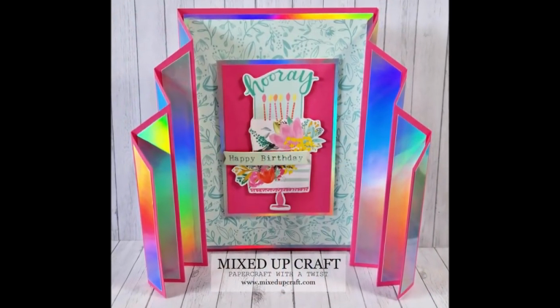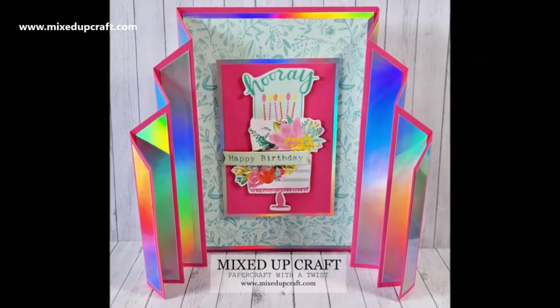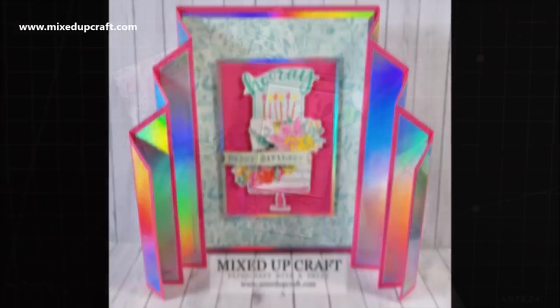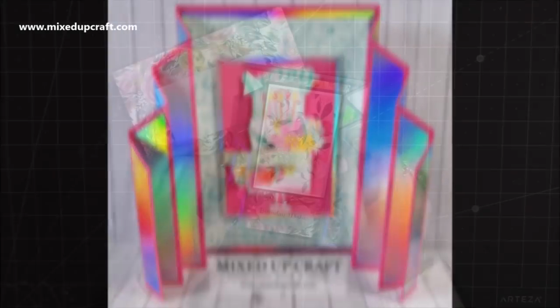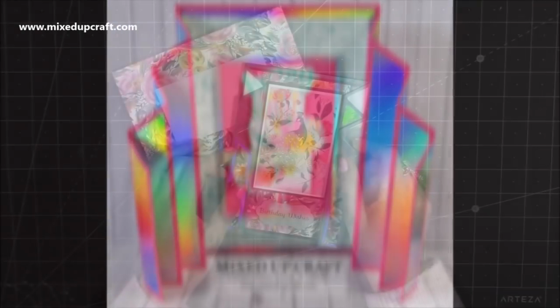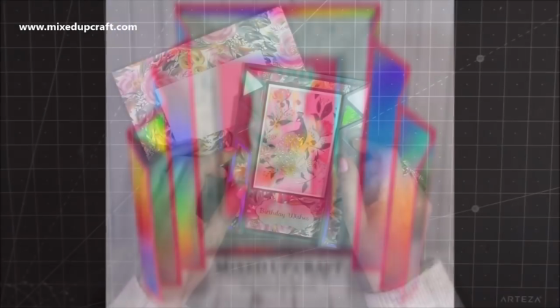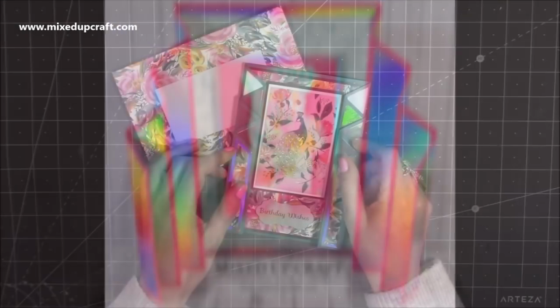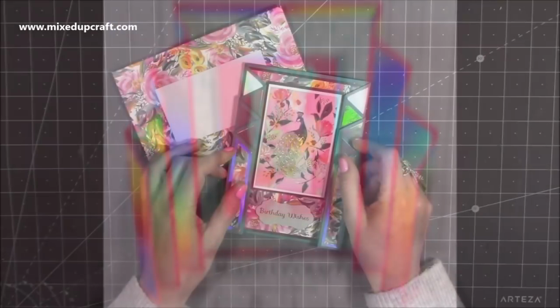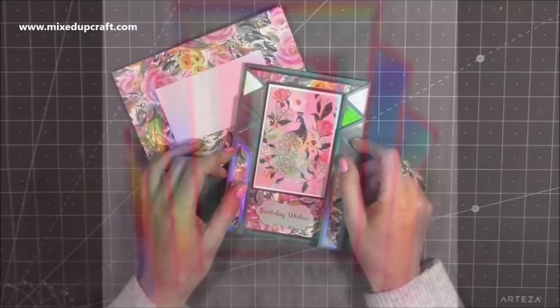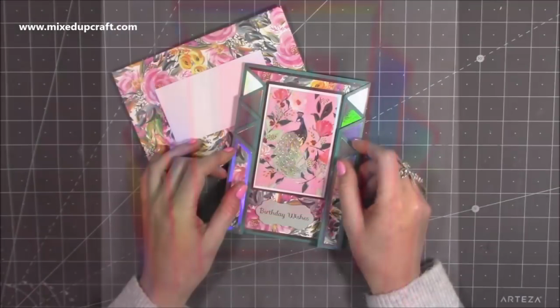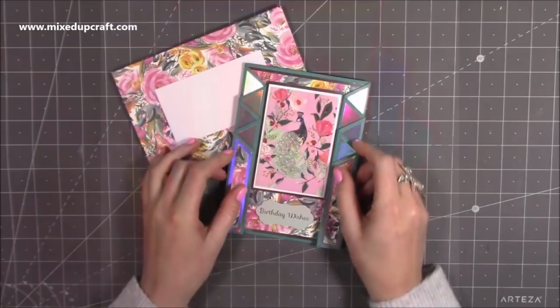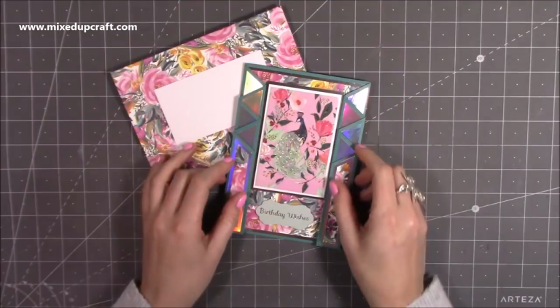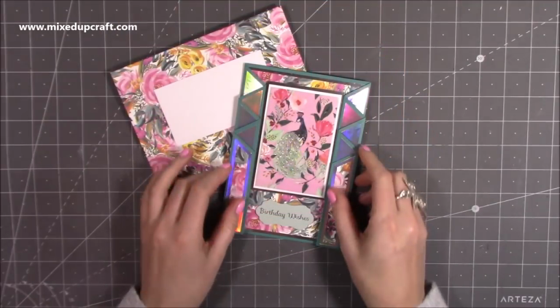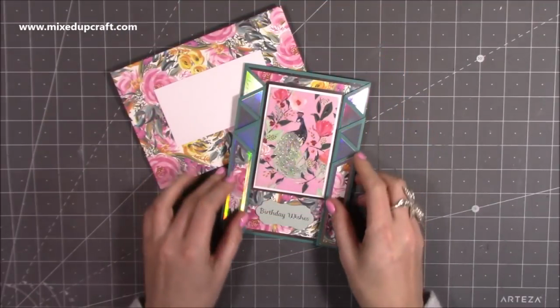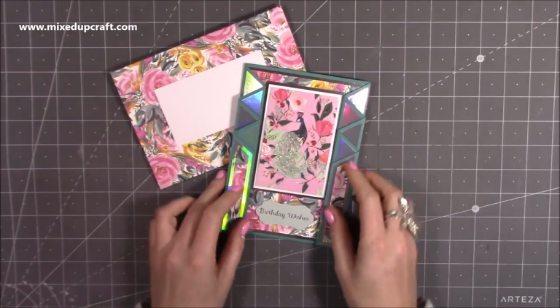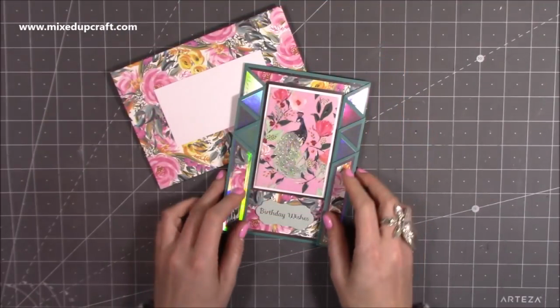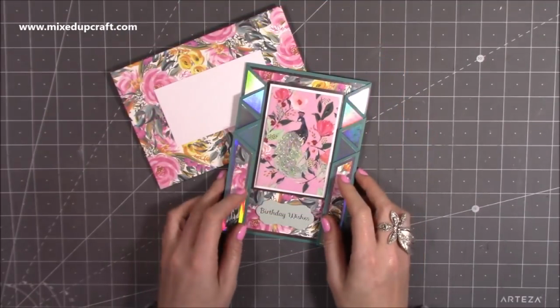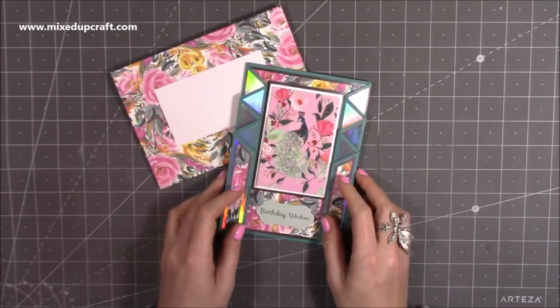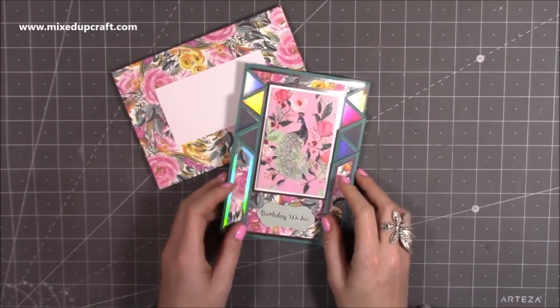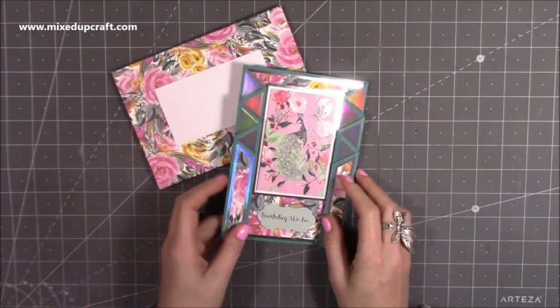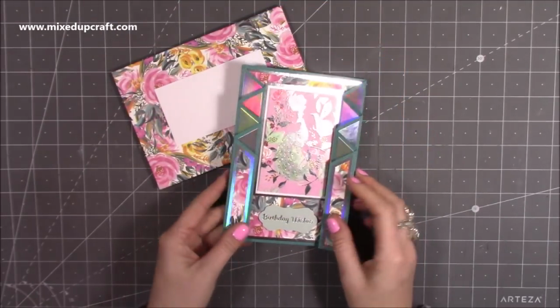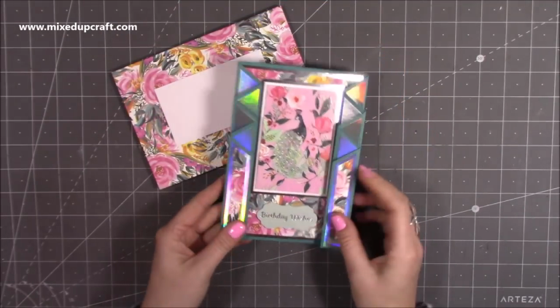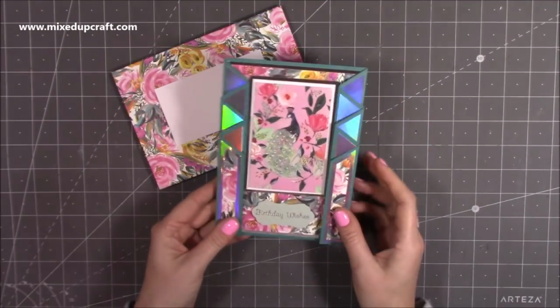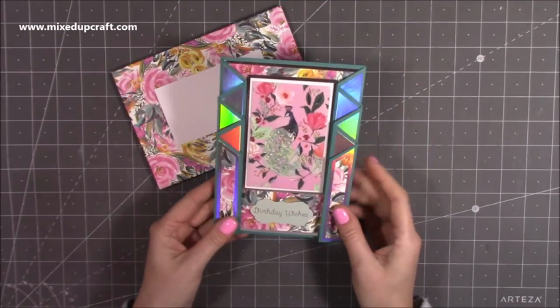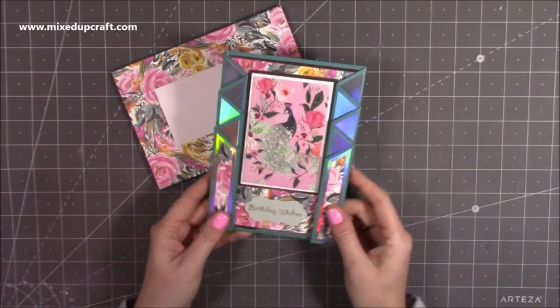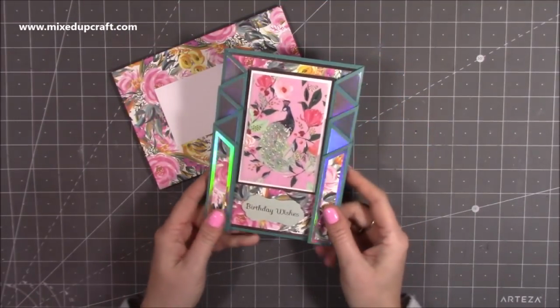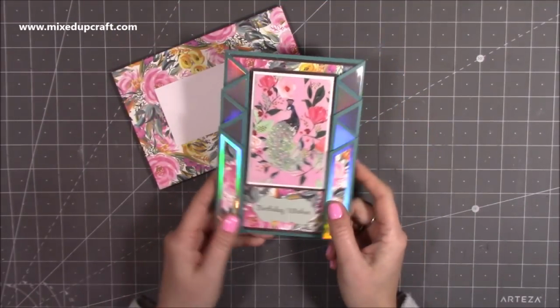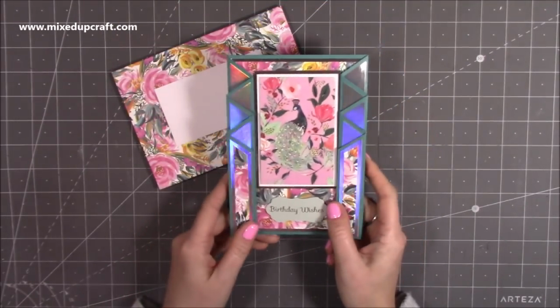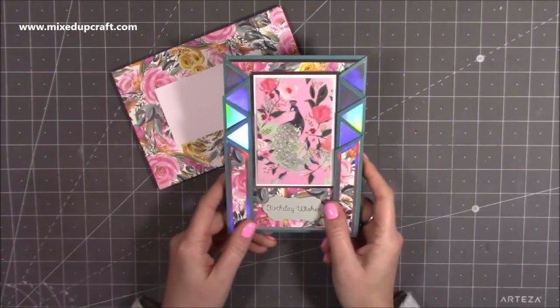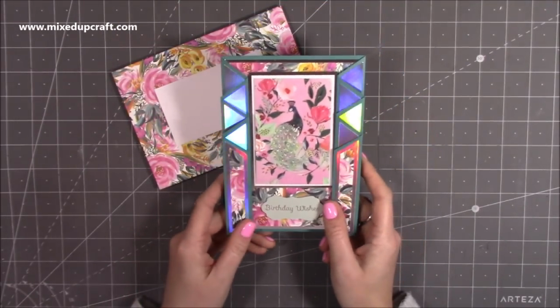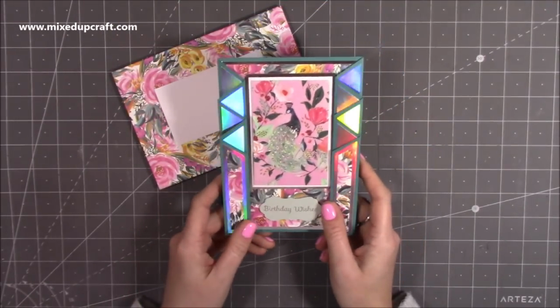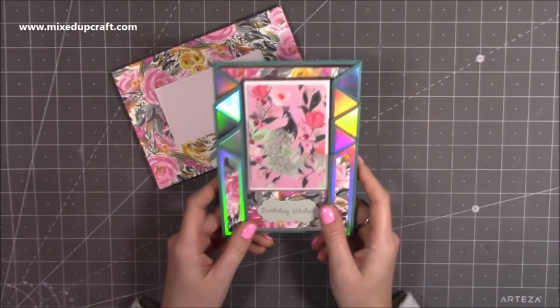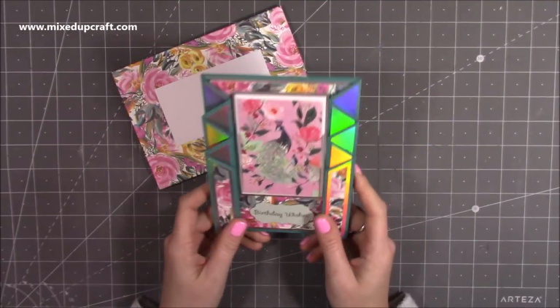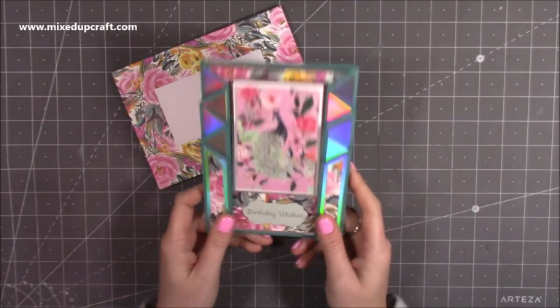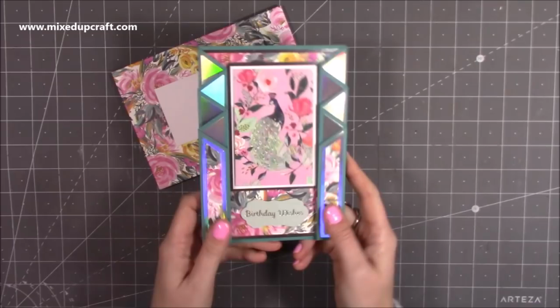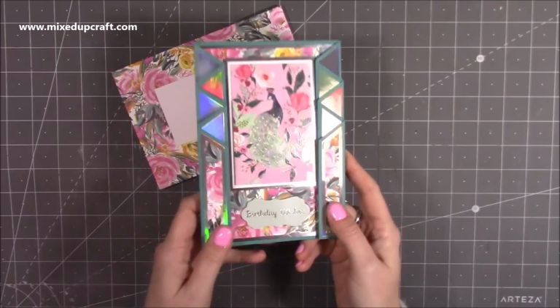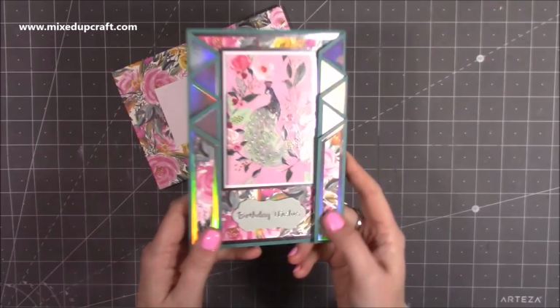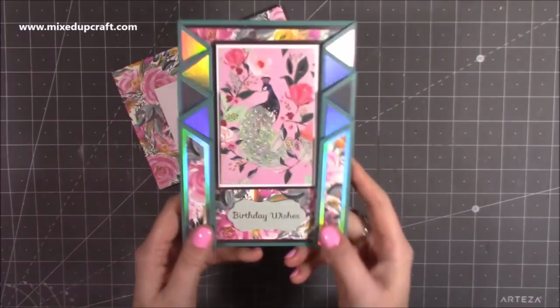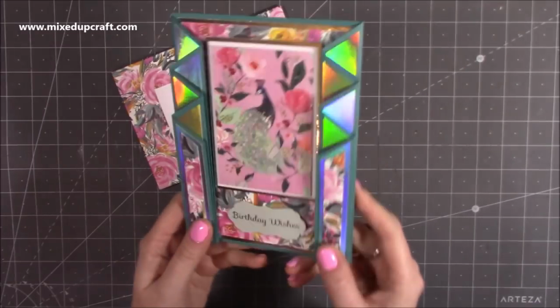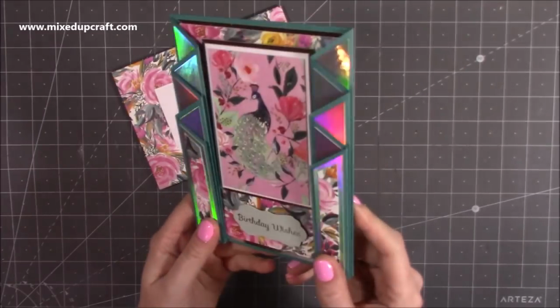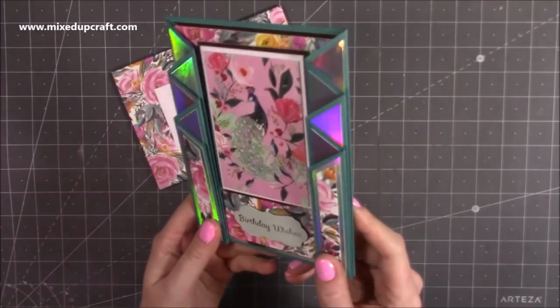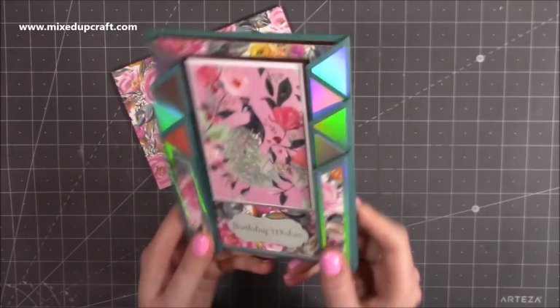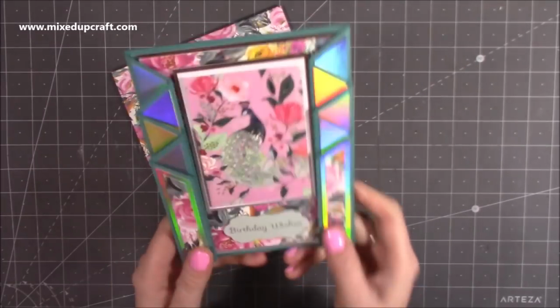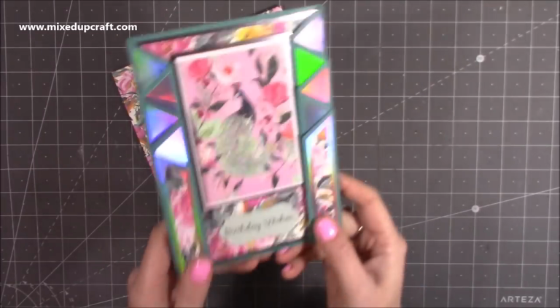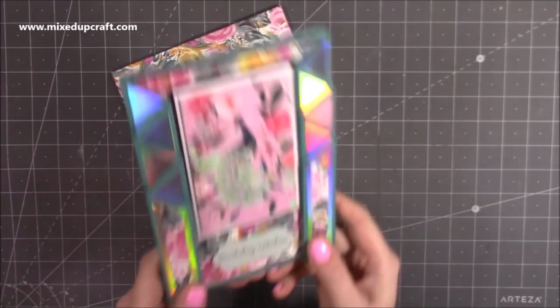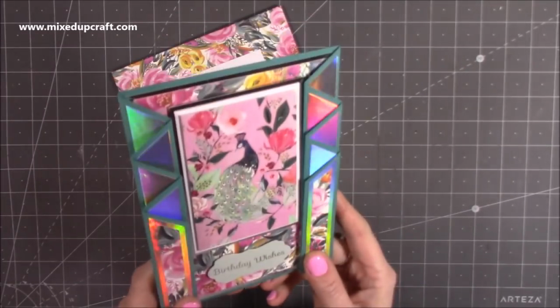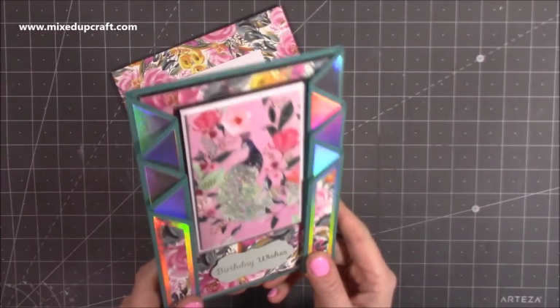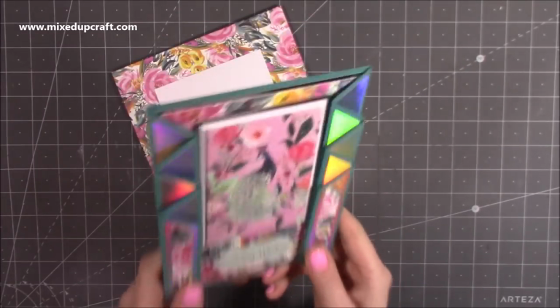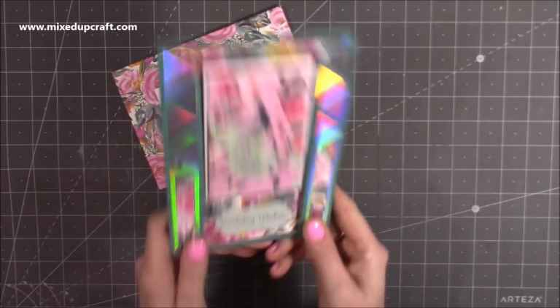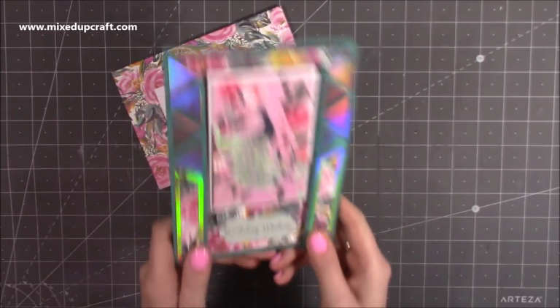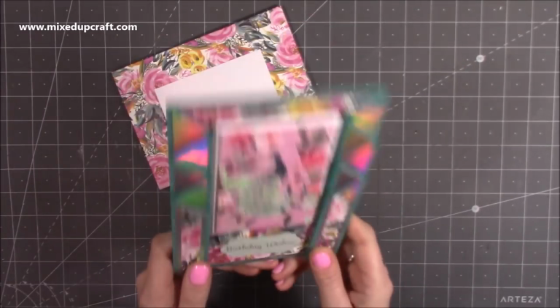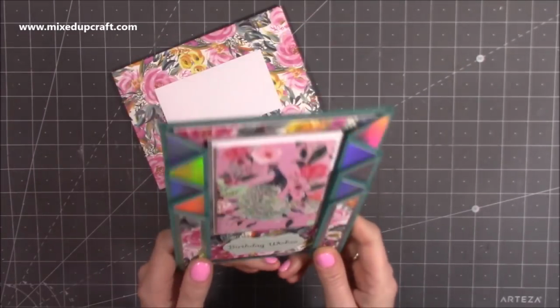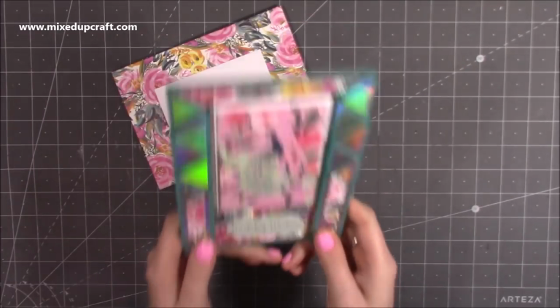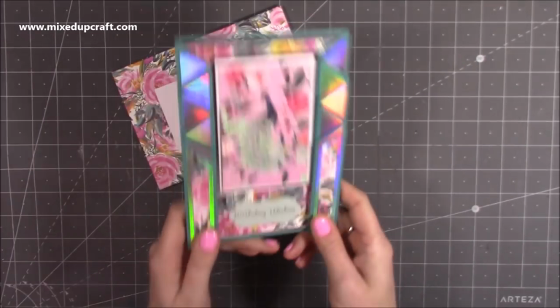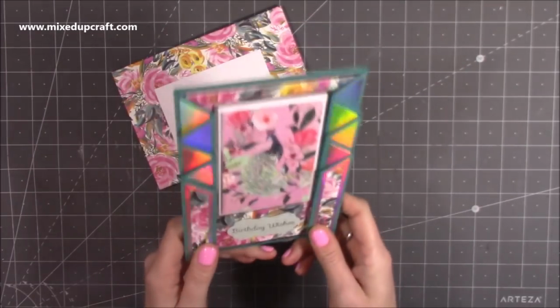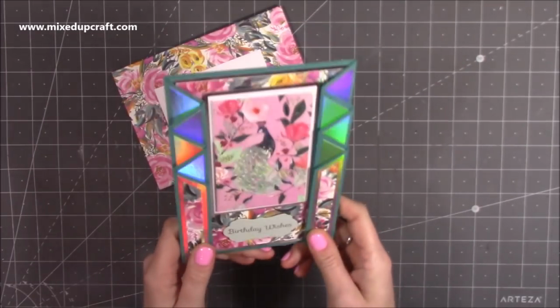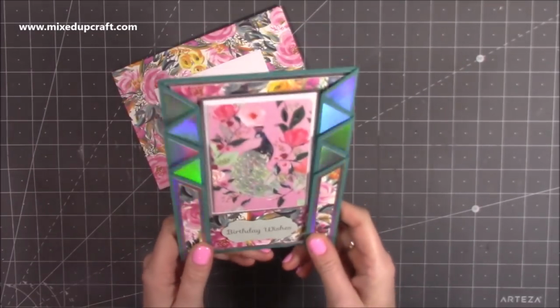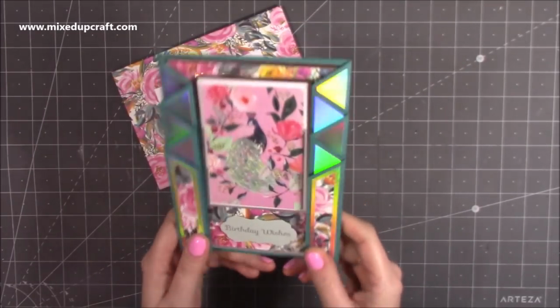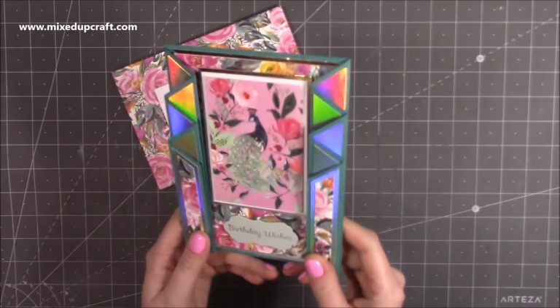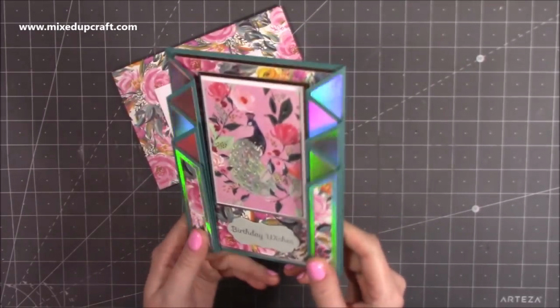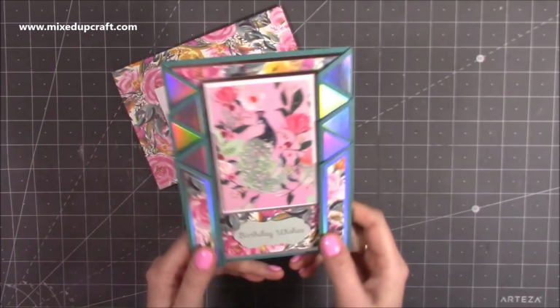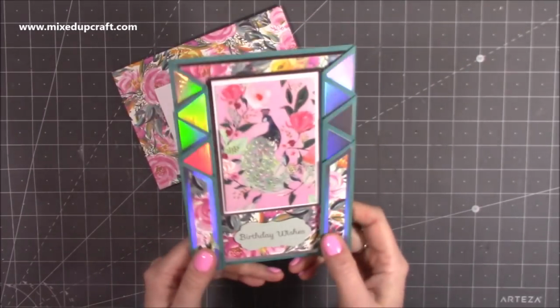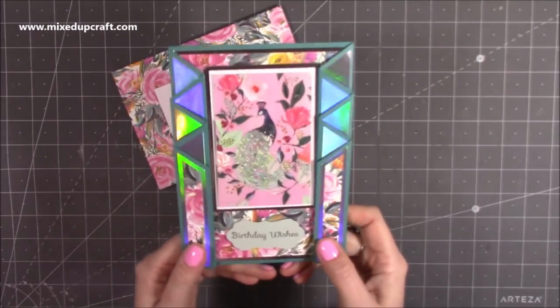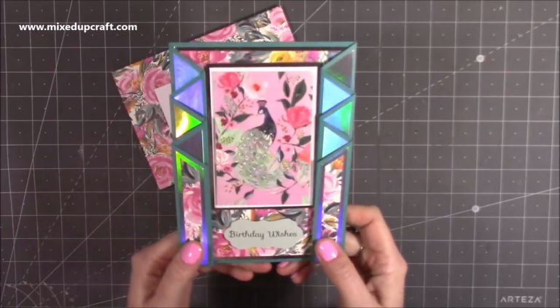Hi everybody, it's Sam at Mixed Up Craft. Thank you for watching my tutorial today. I'm going to be showing you how to make what I'm calling a double concertina gatefold card.